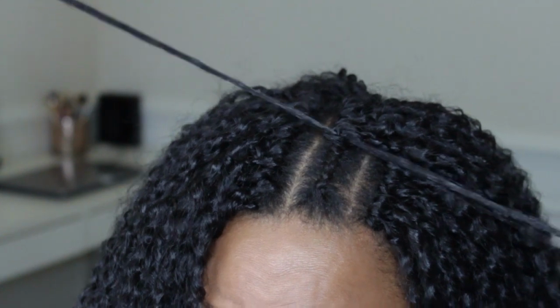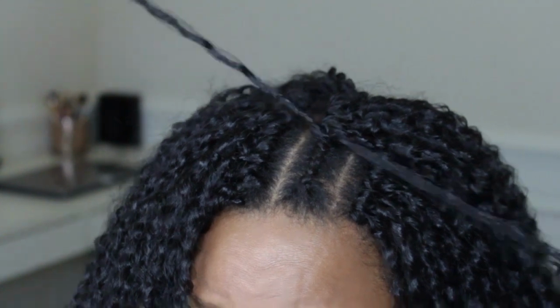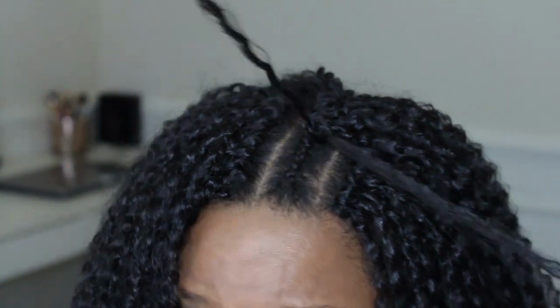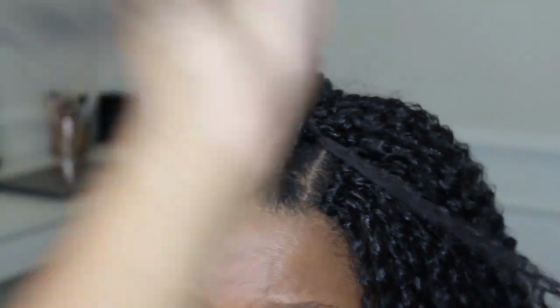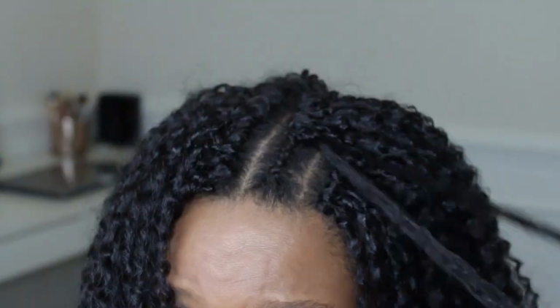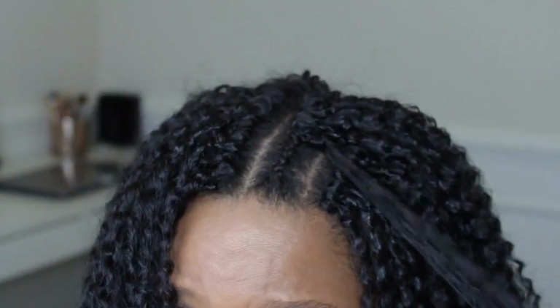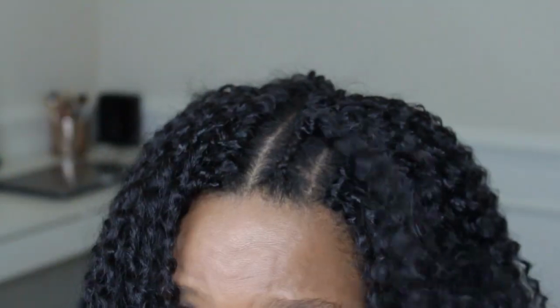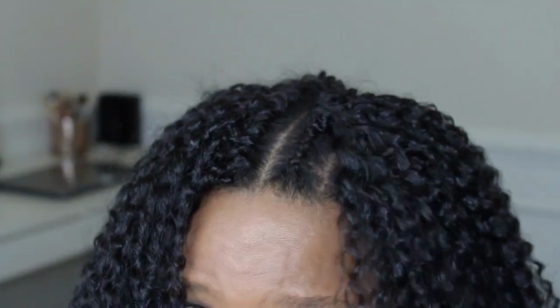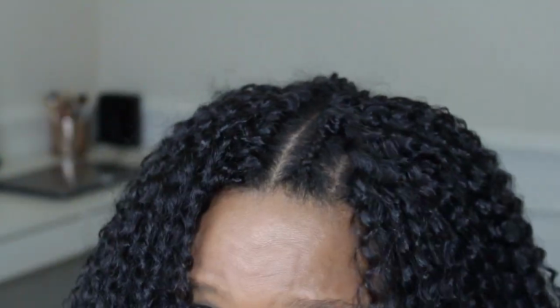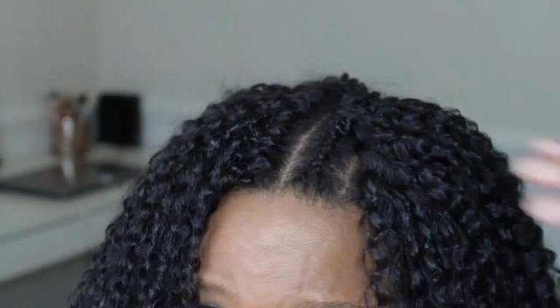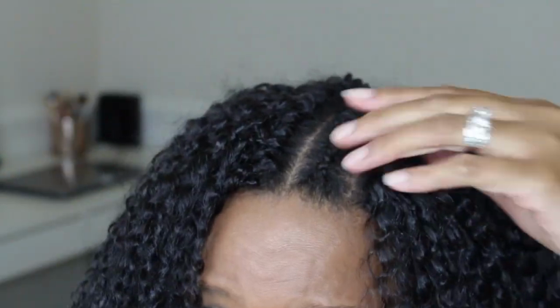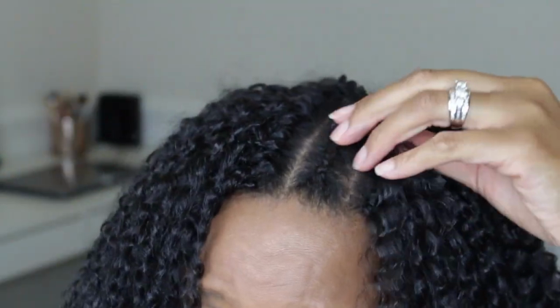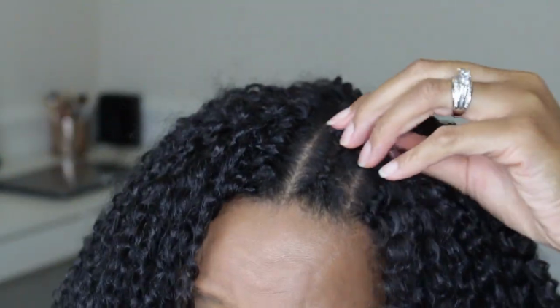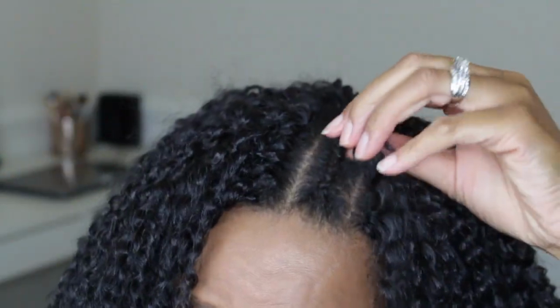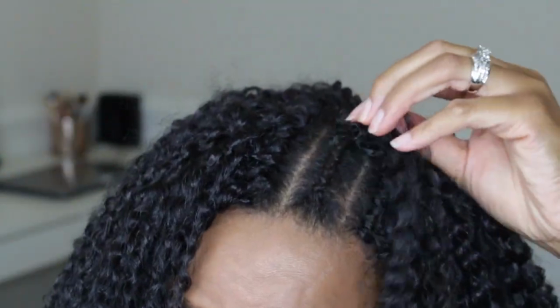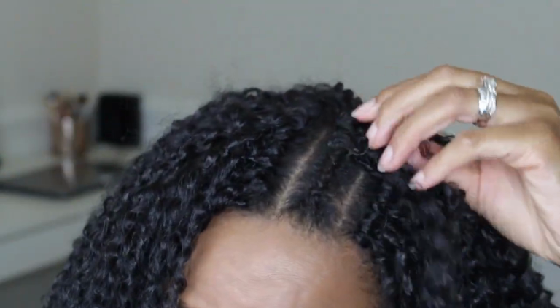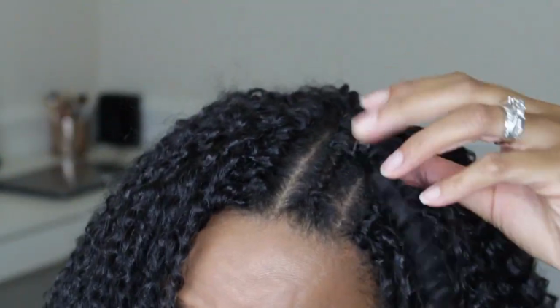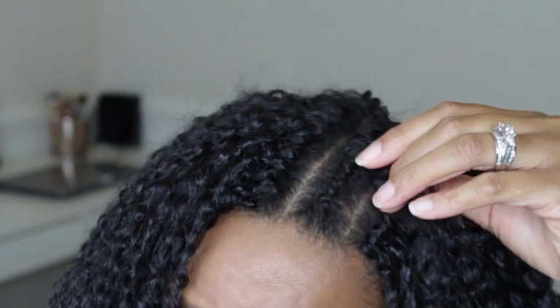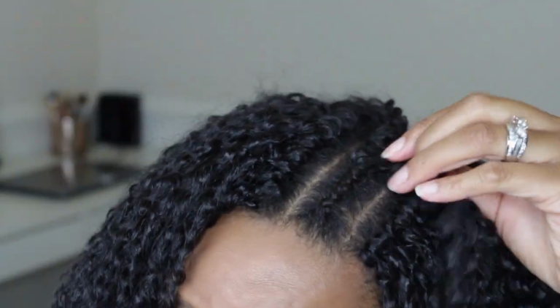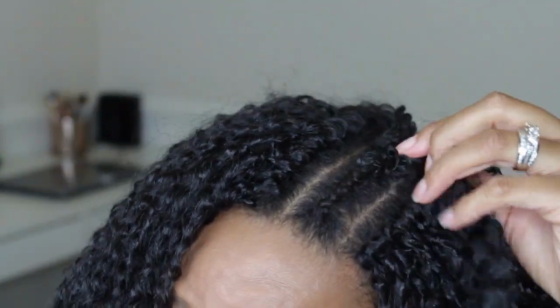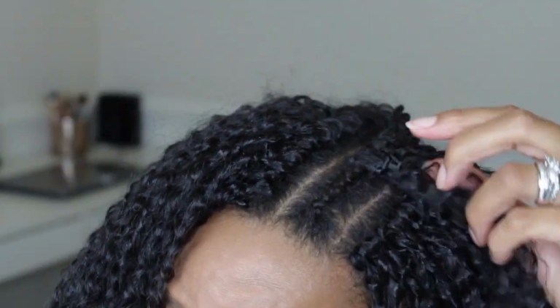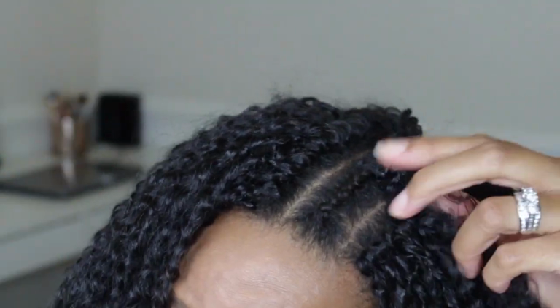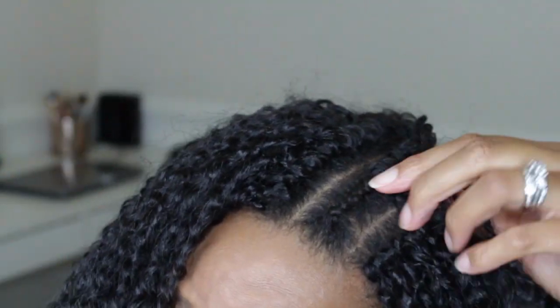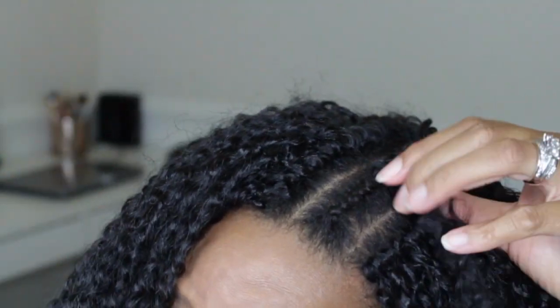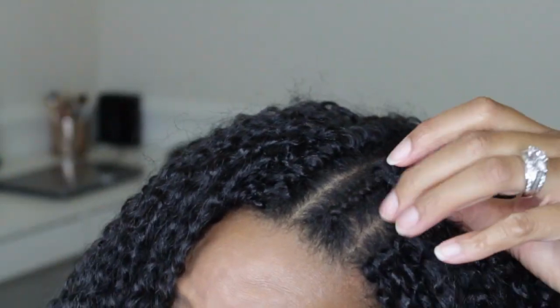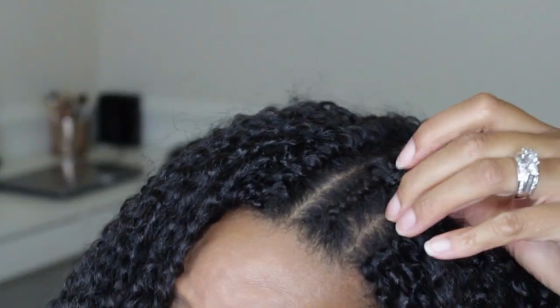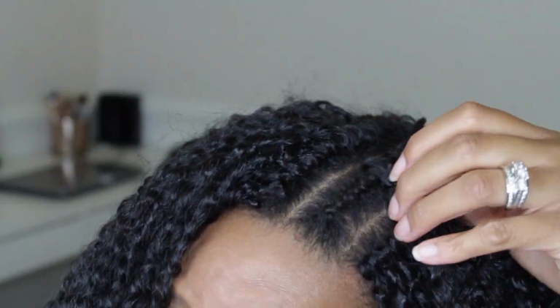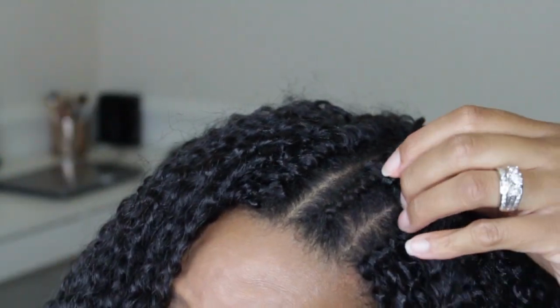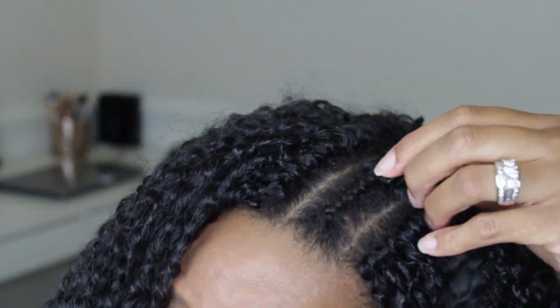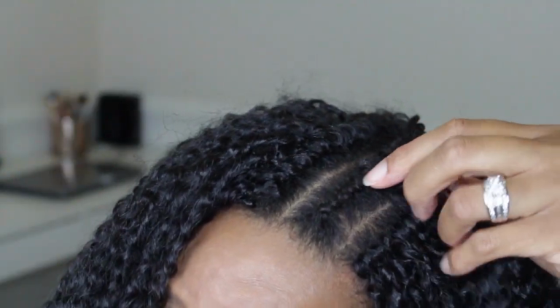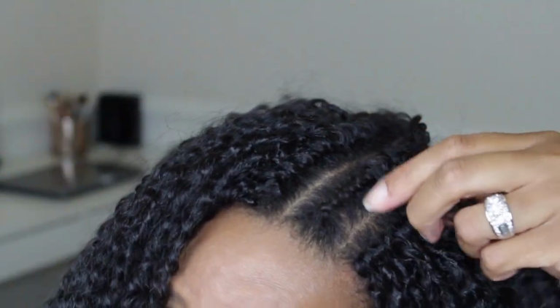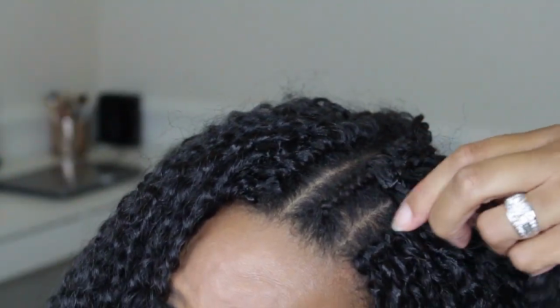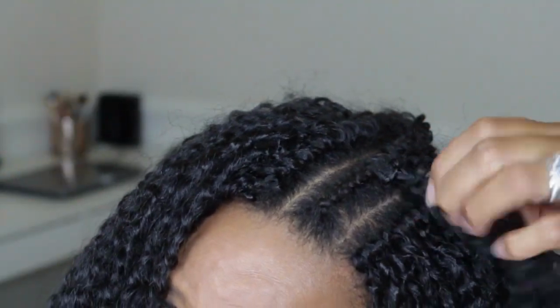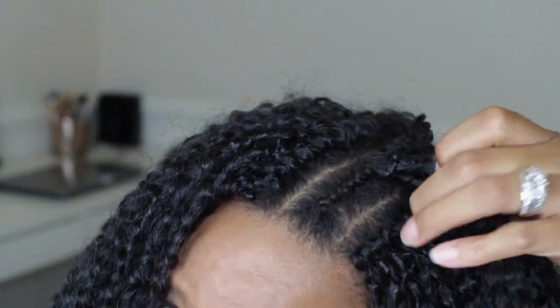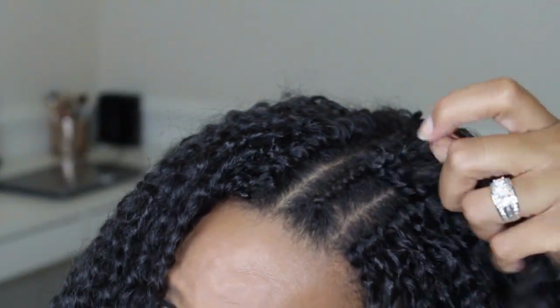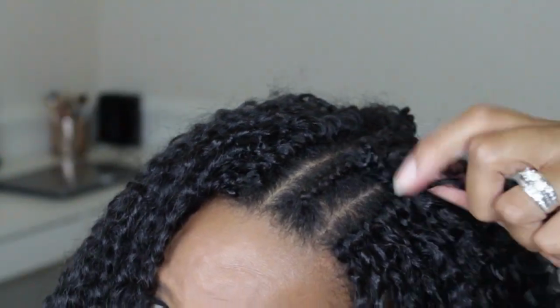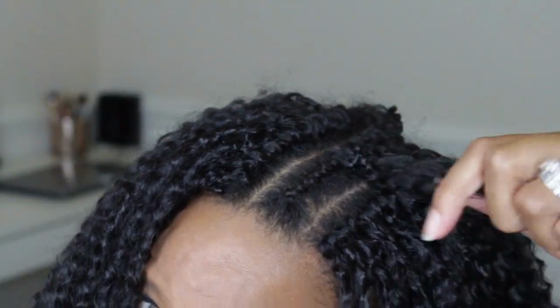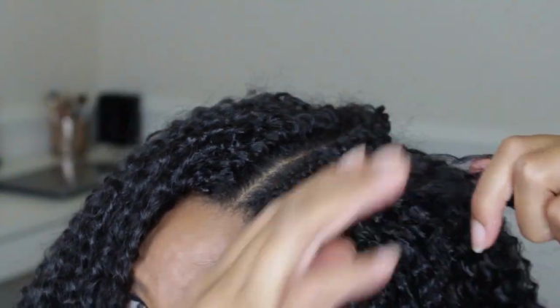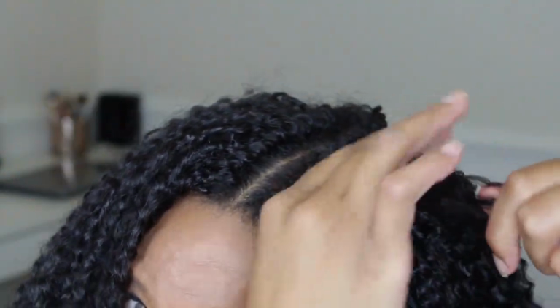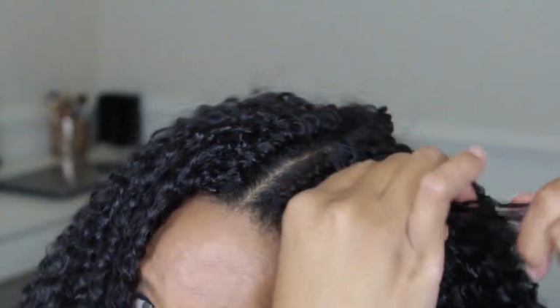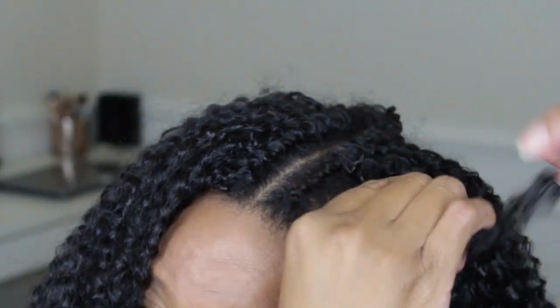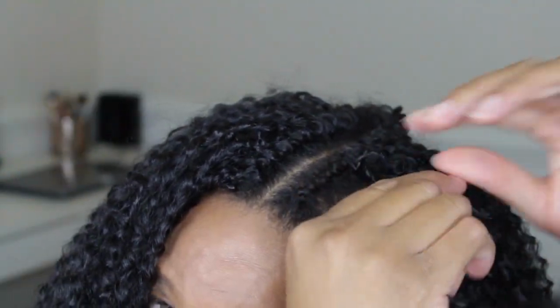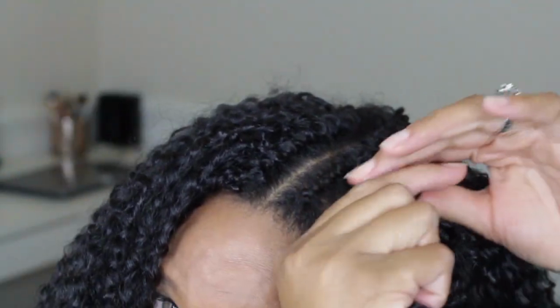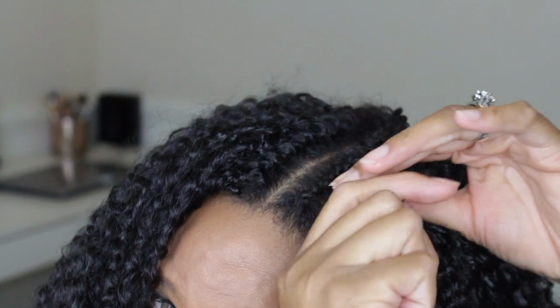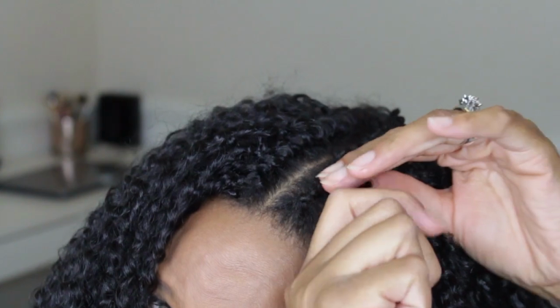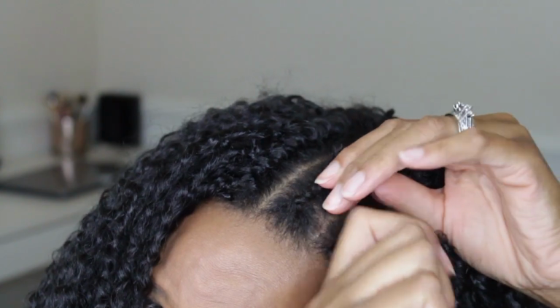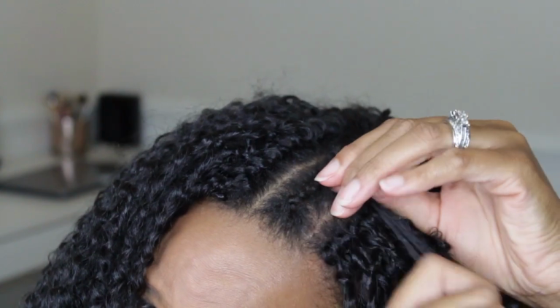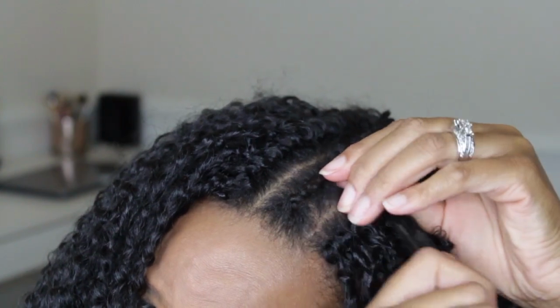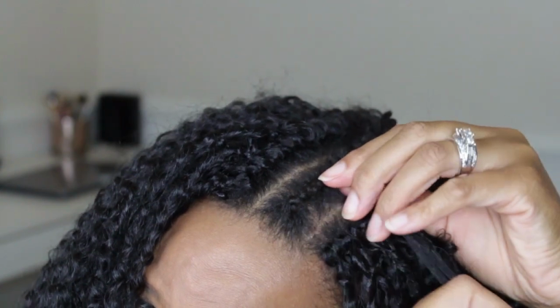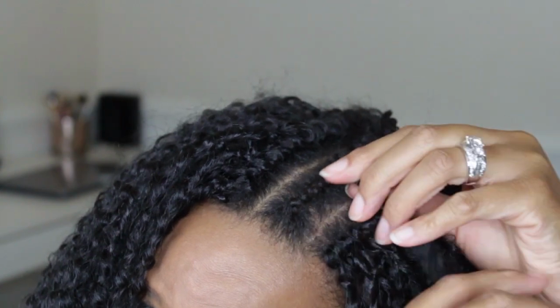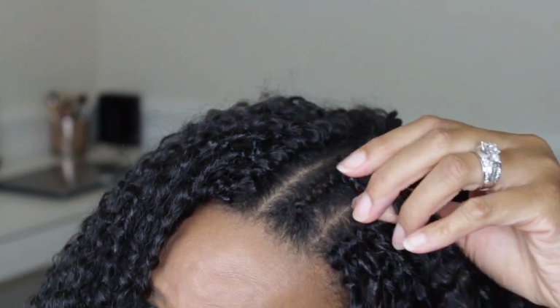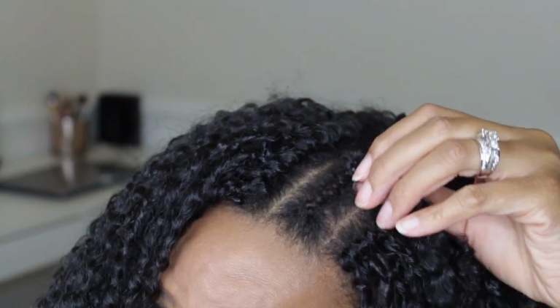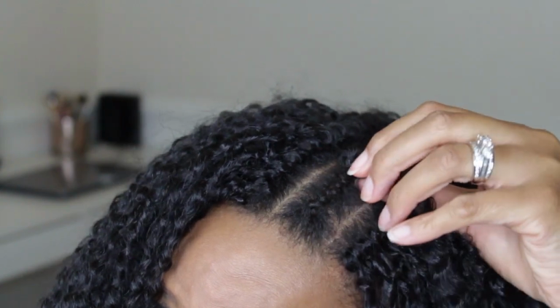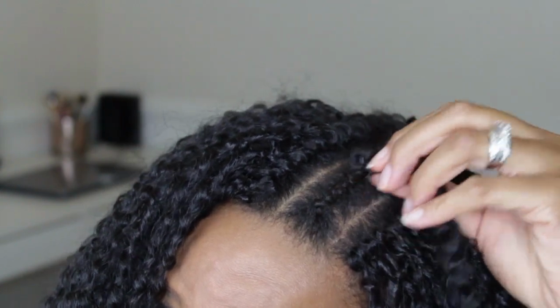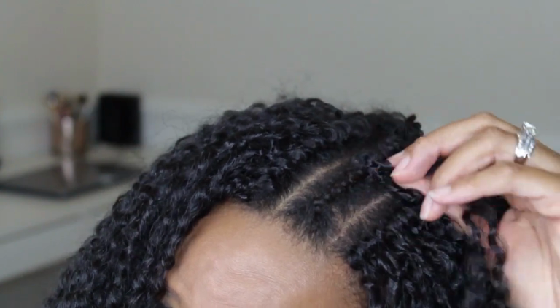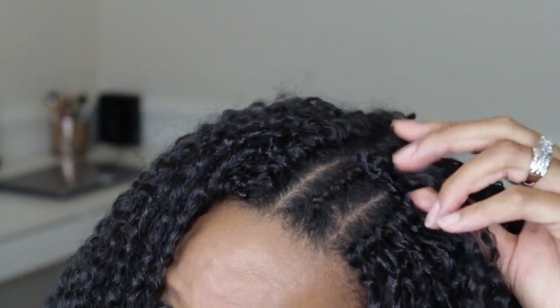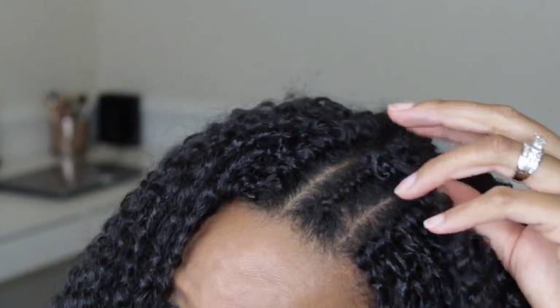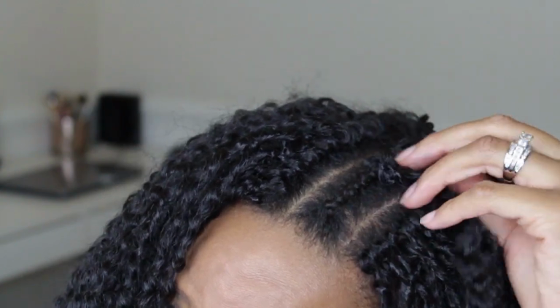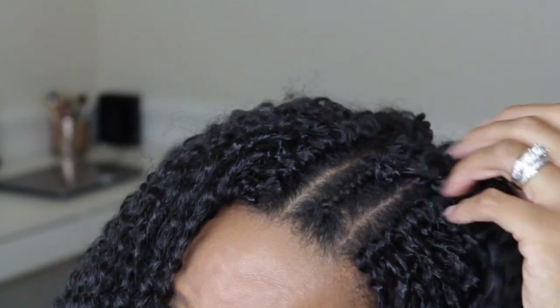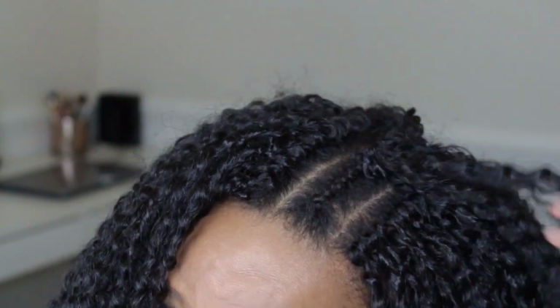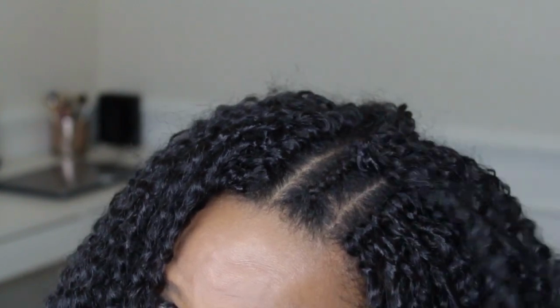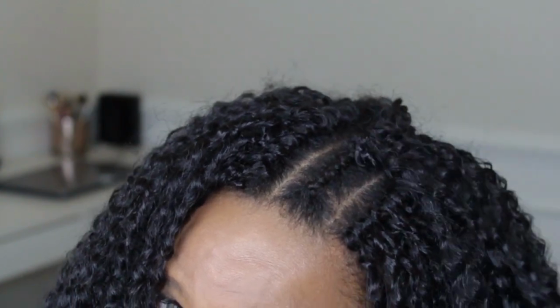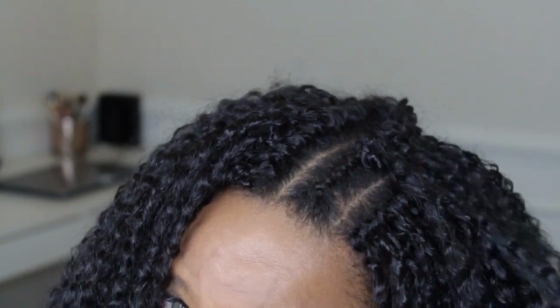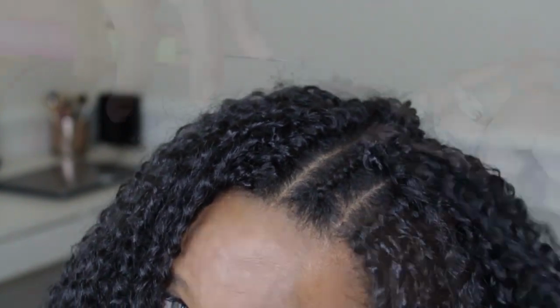Now I'm going to show you again without talking since I've already talked through all the steps, and then I'll do one more time with a close-up.